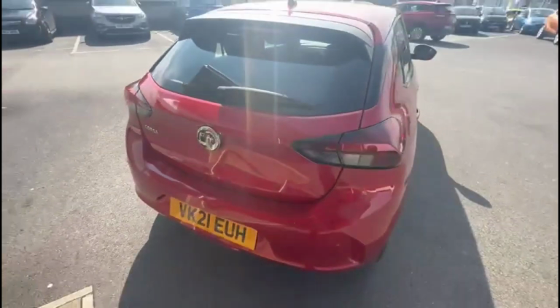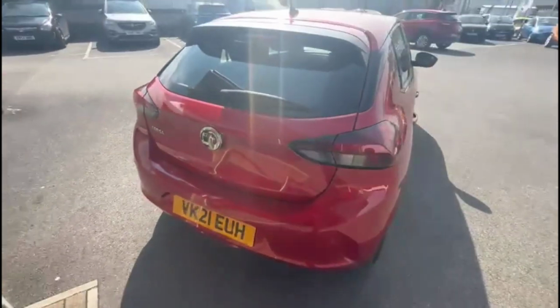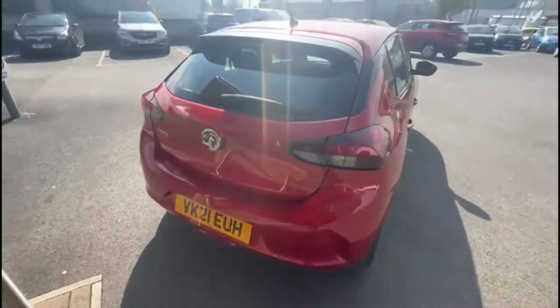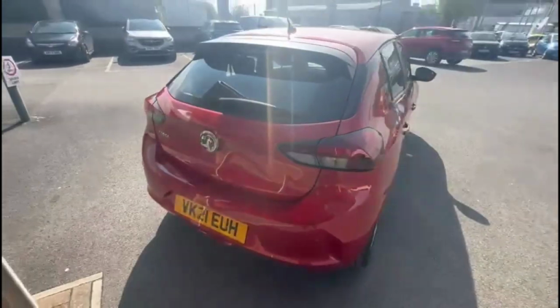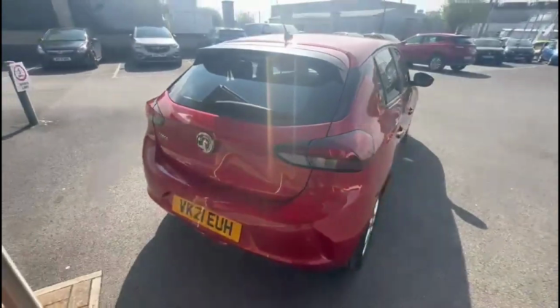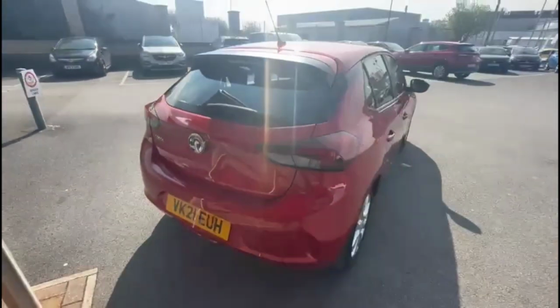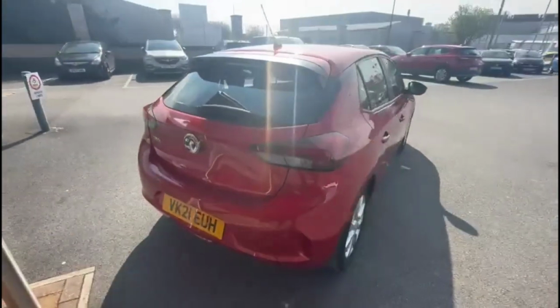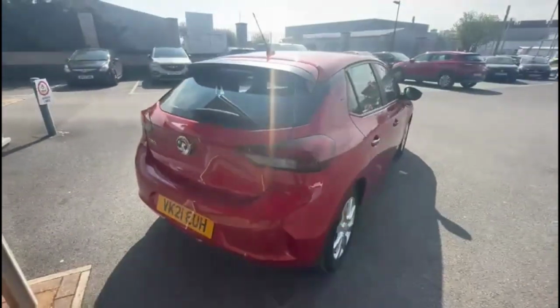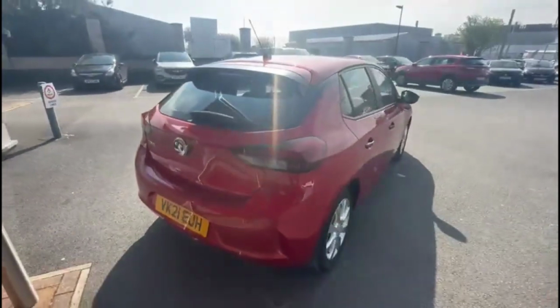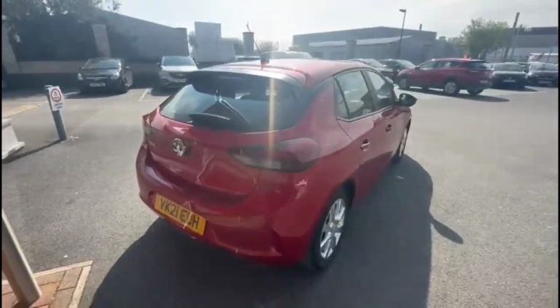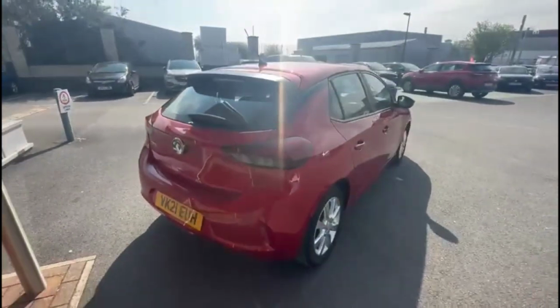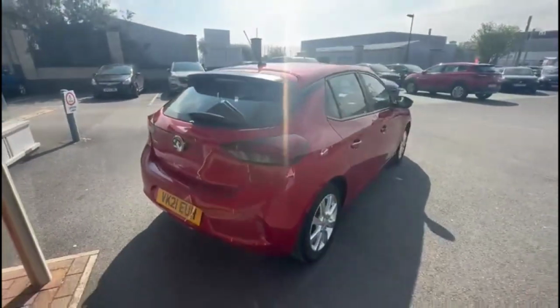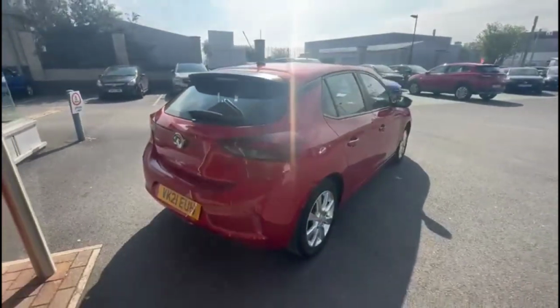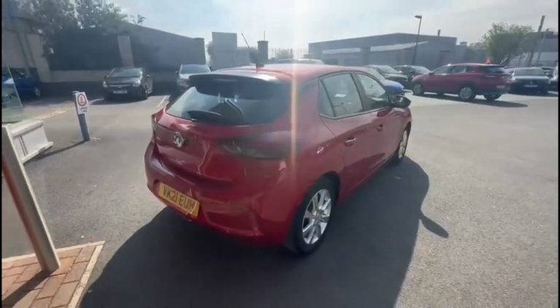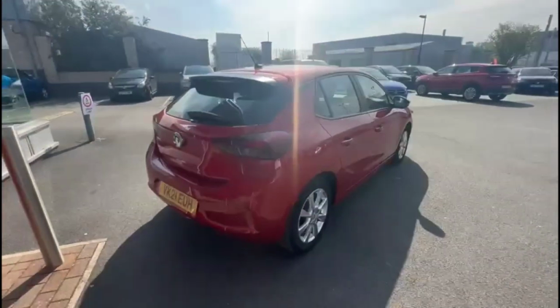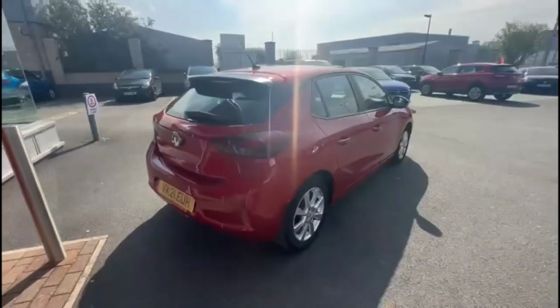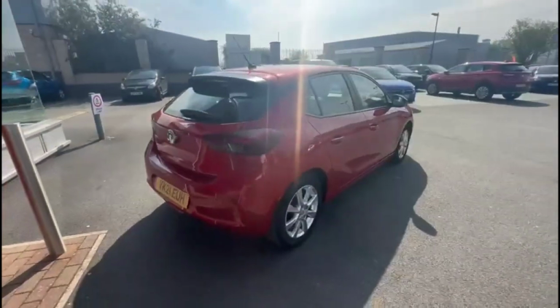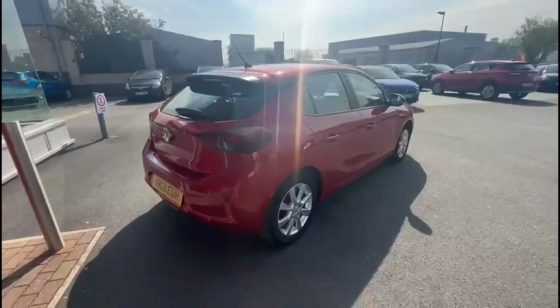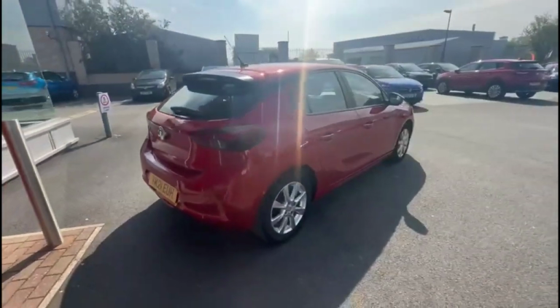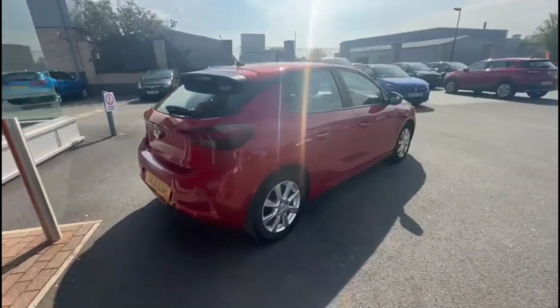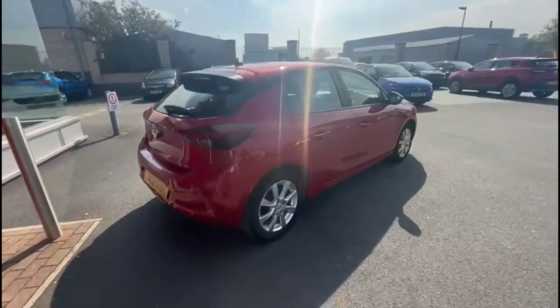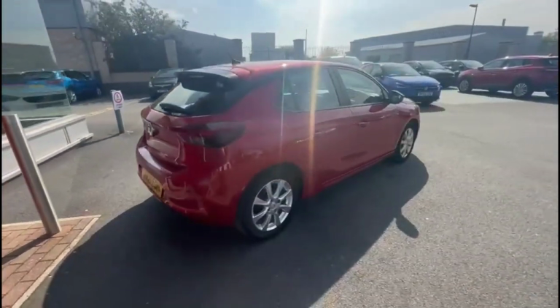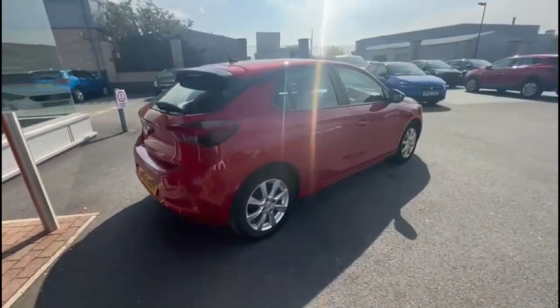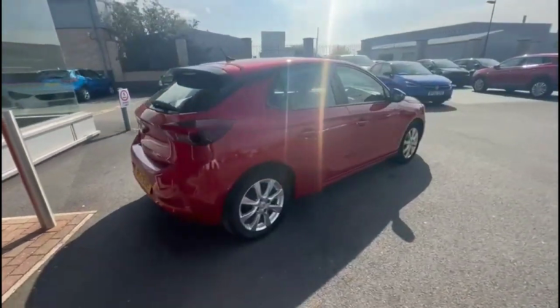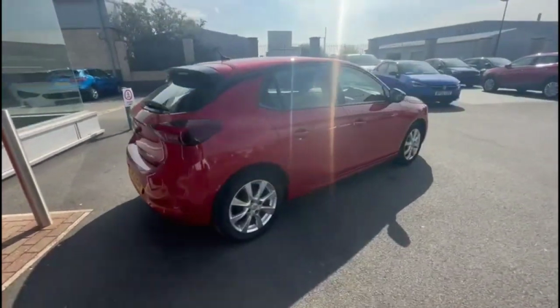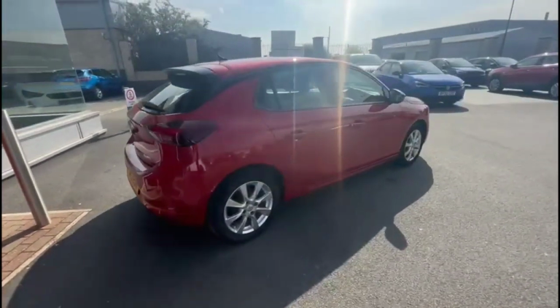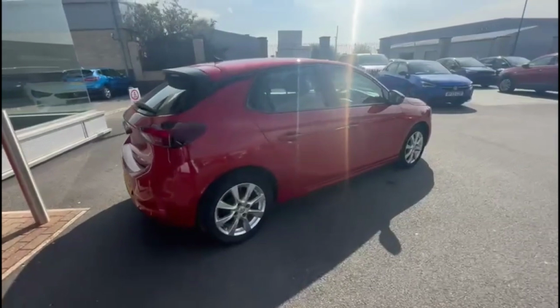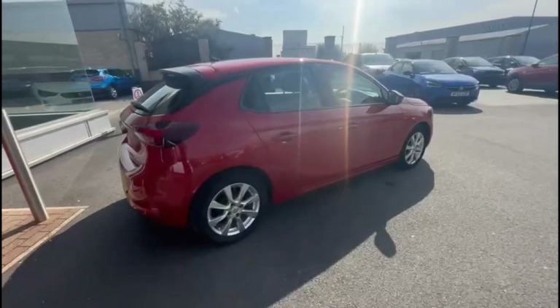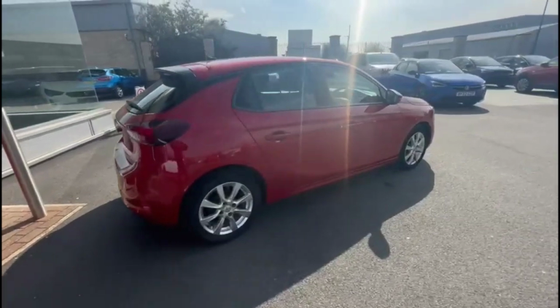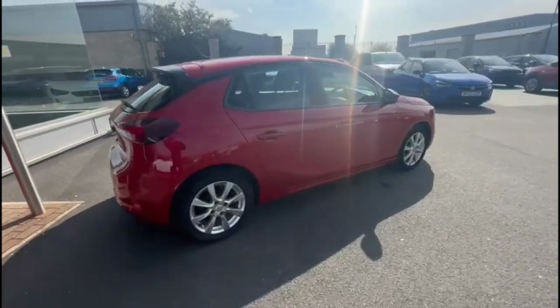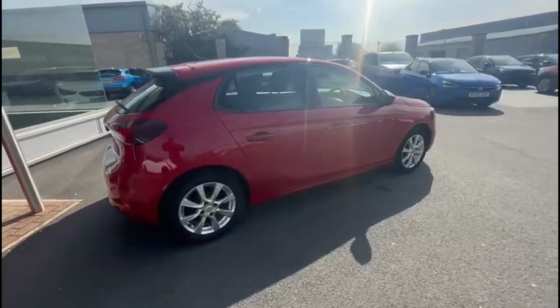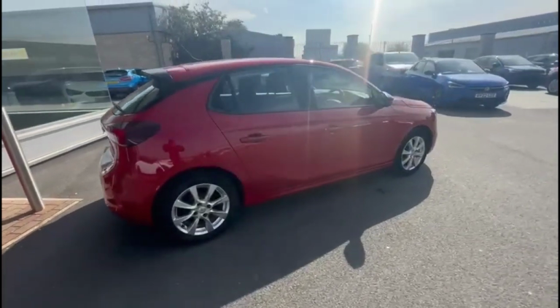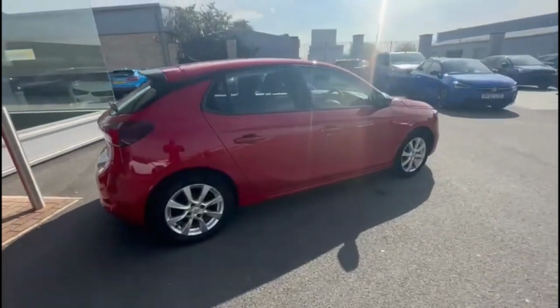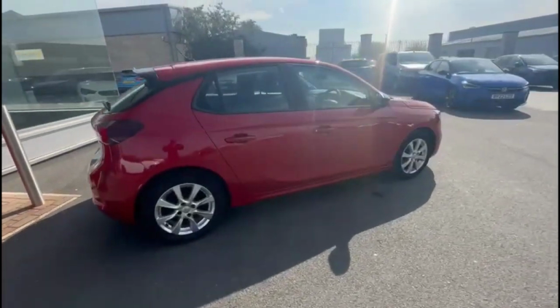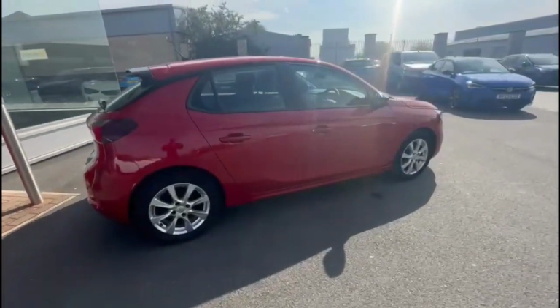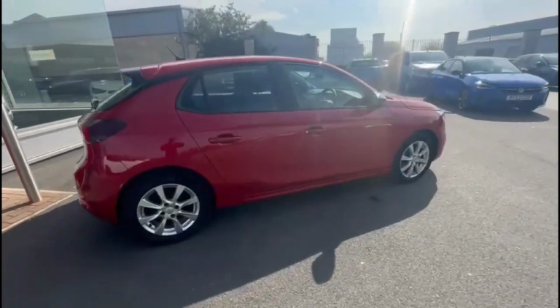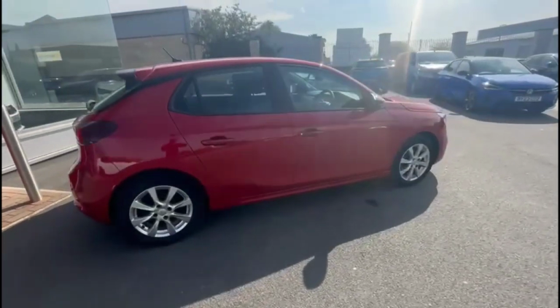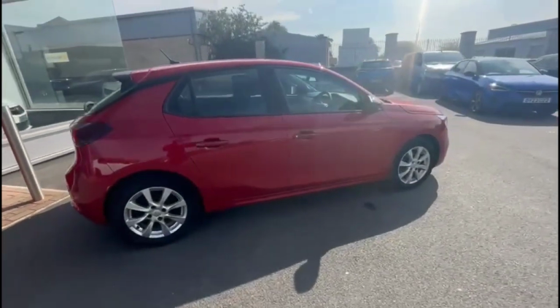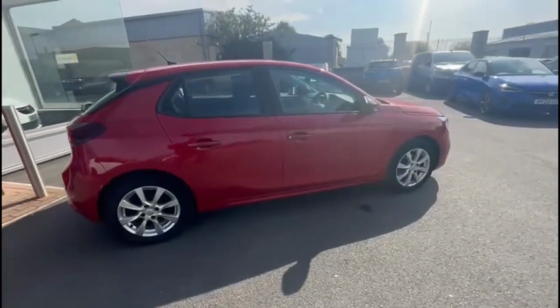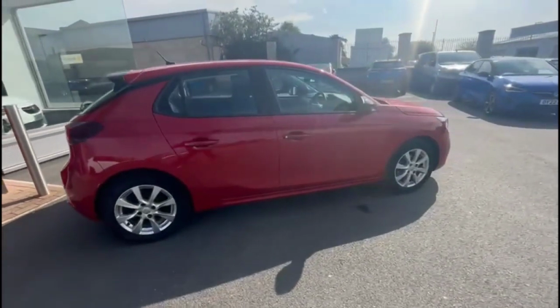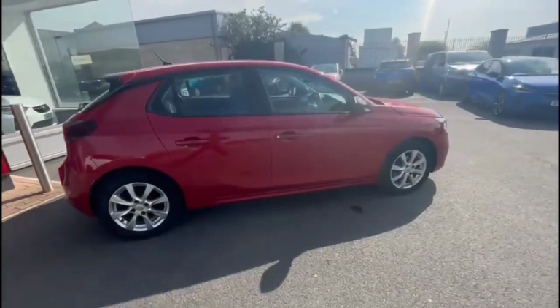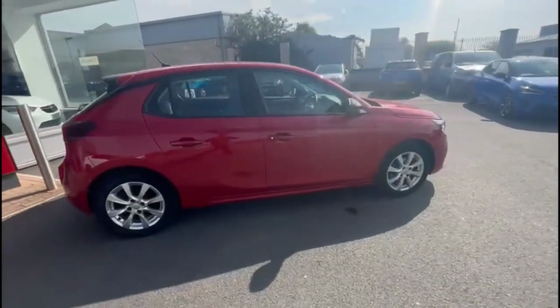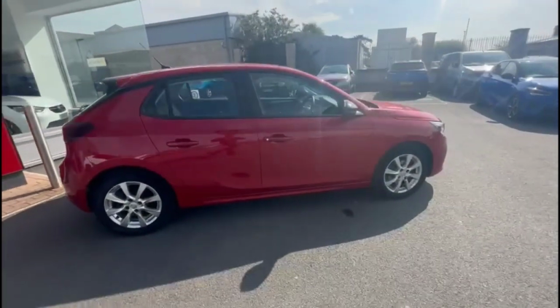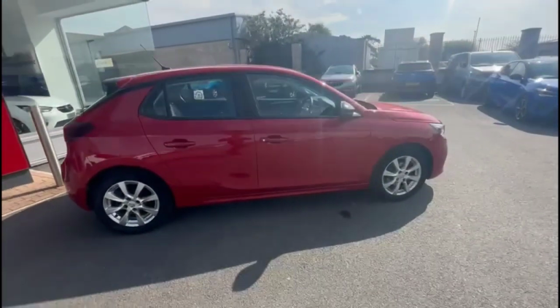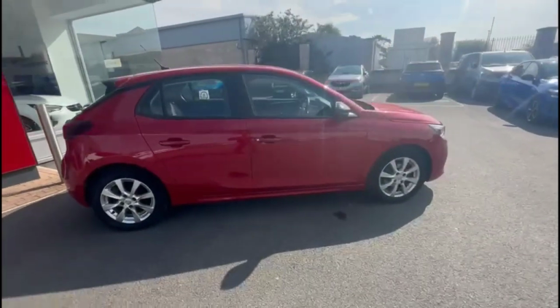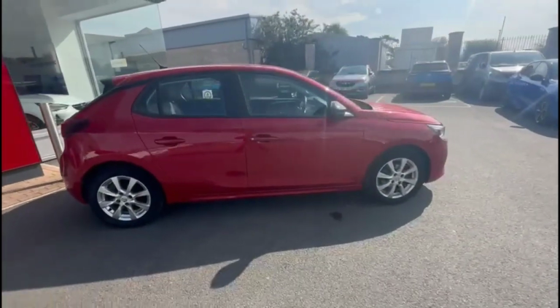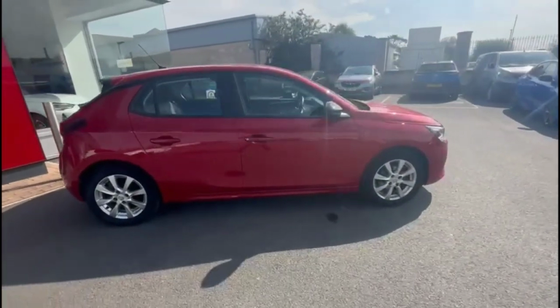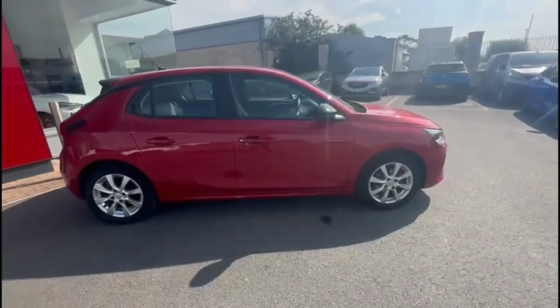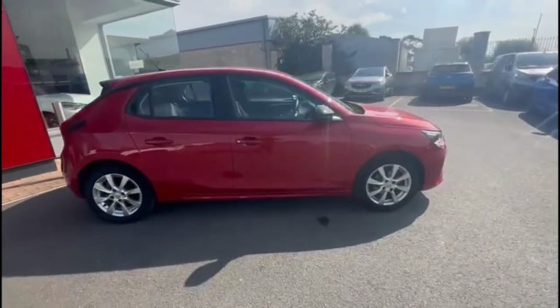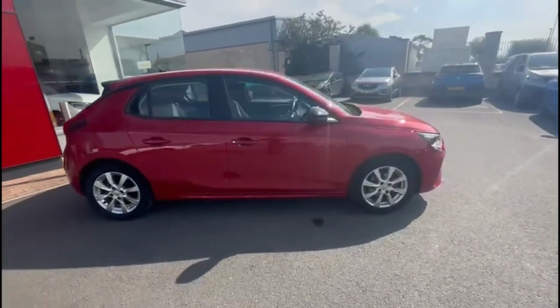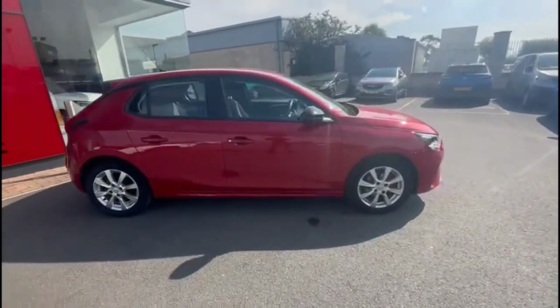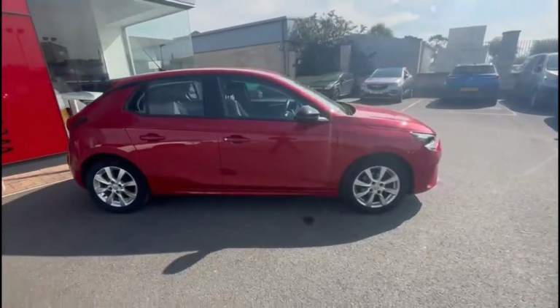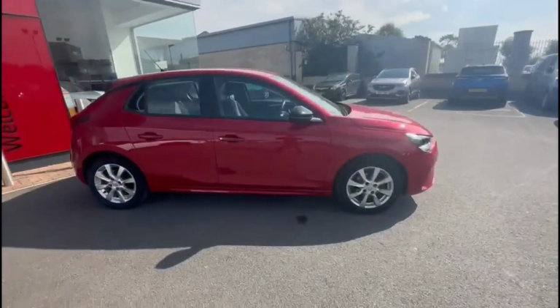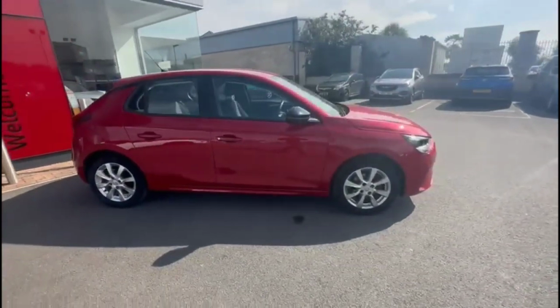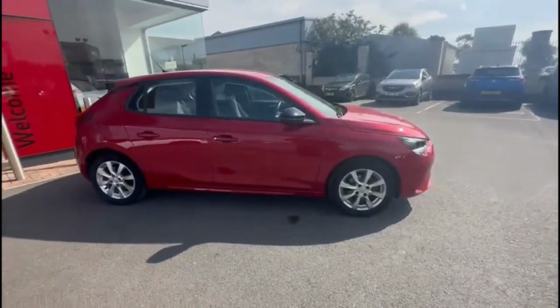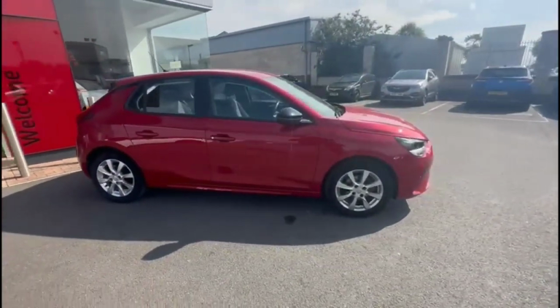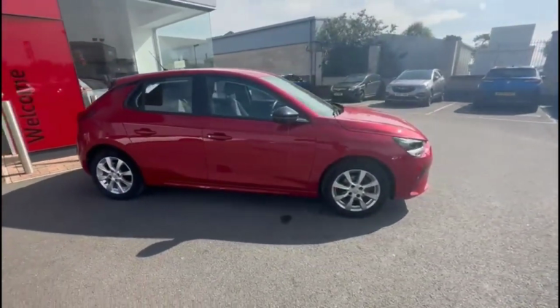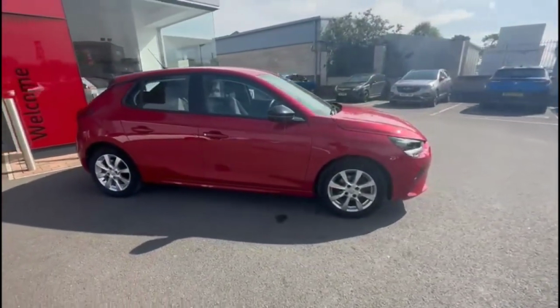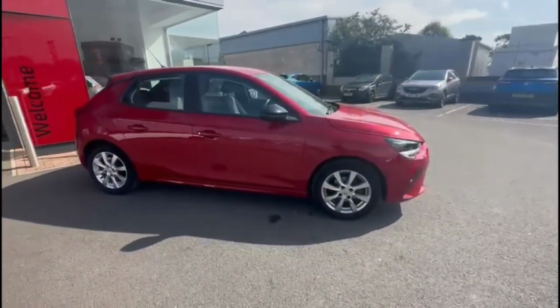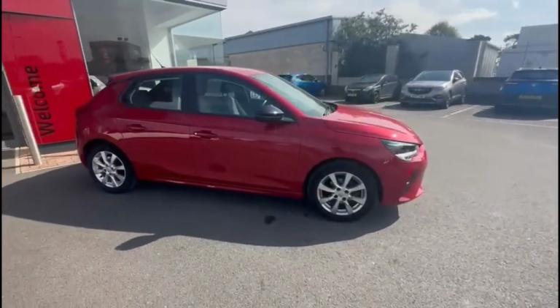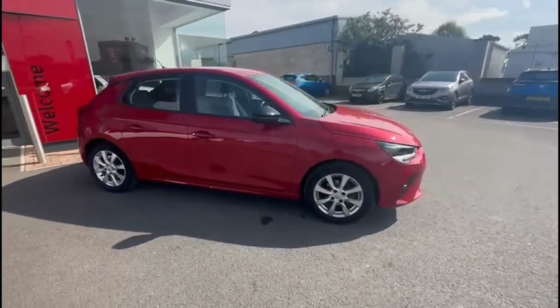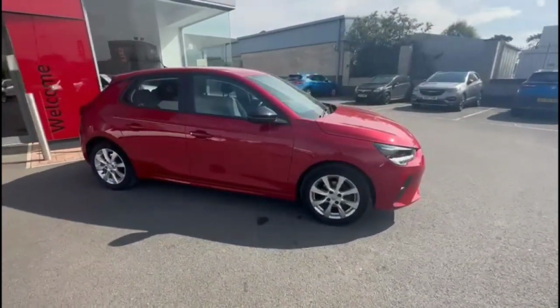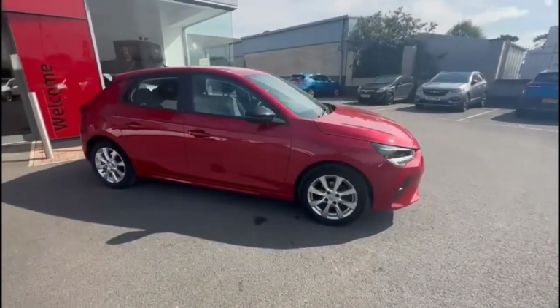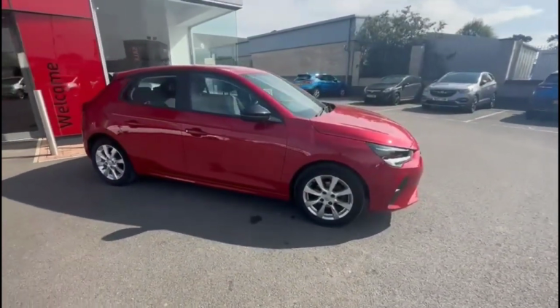As we continue round, there are stylish 16-inch alloy wheels, color-coded door handles, and contrasting mirrors with built-in indicators.